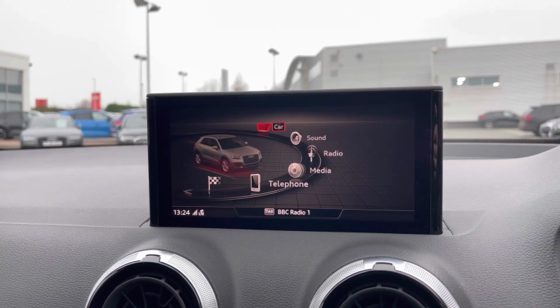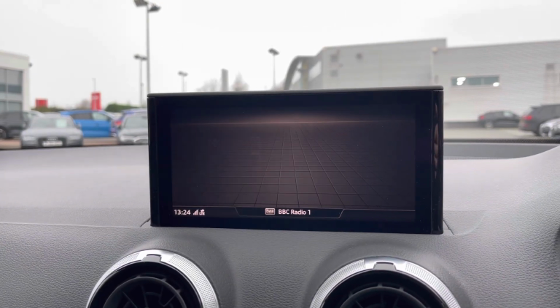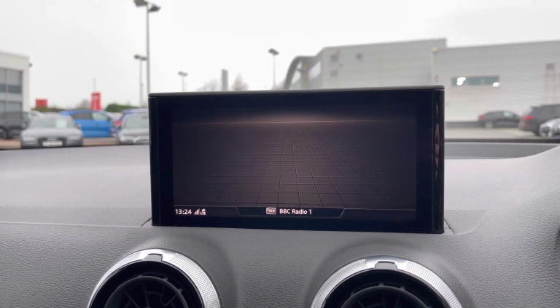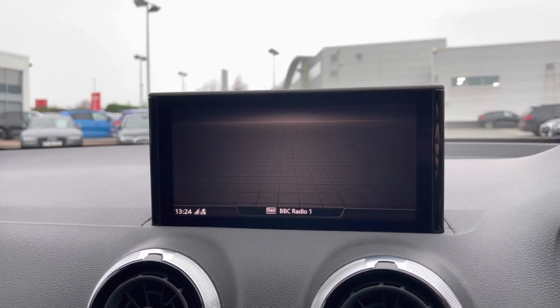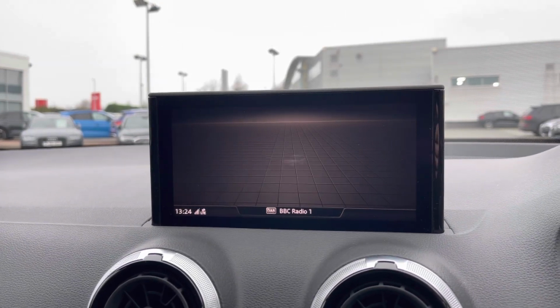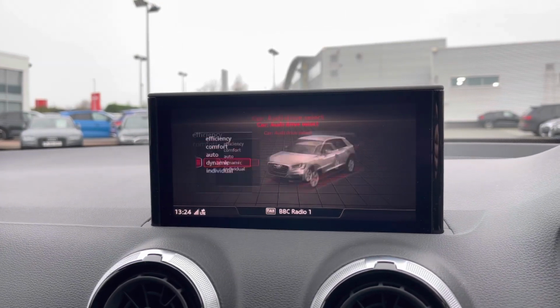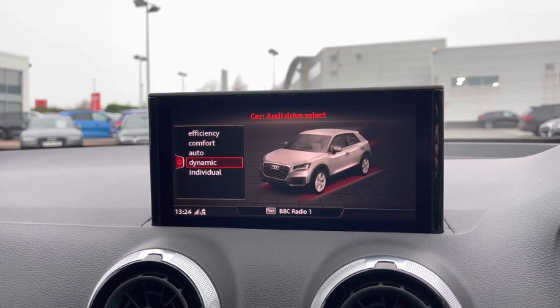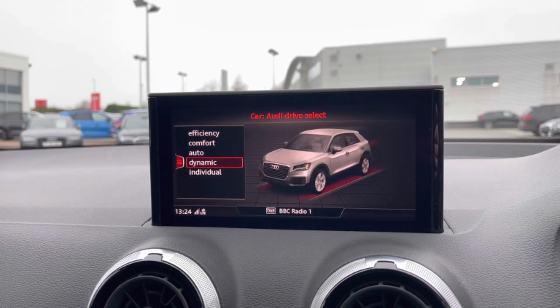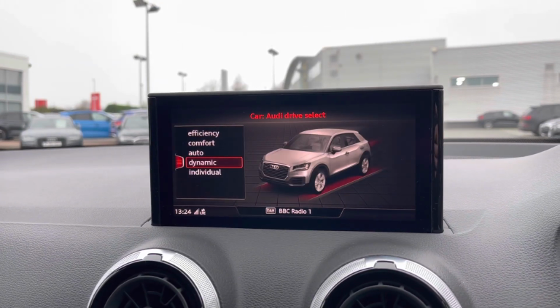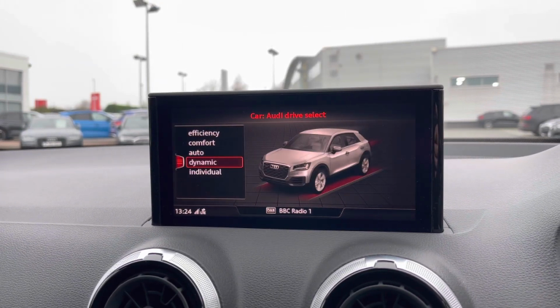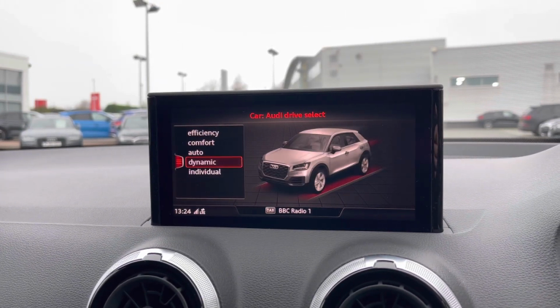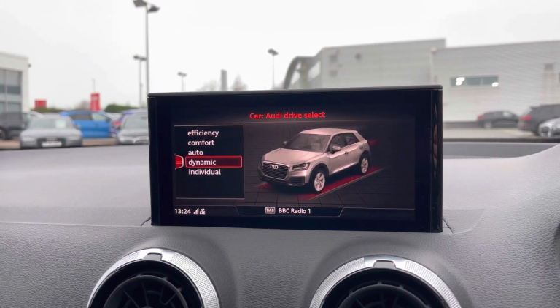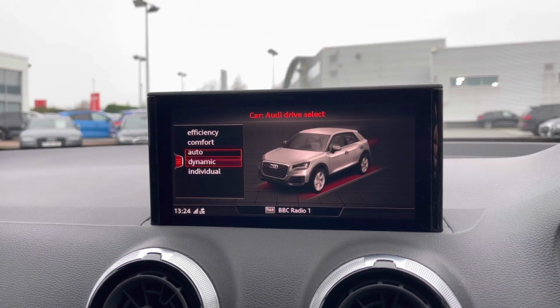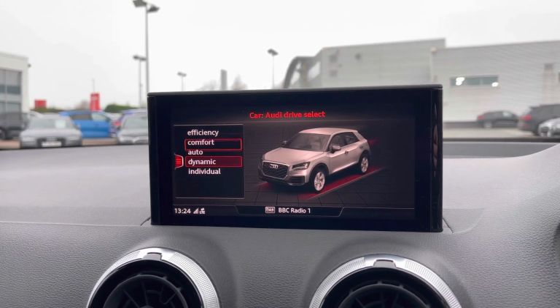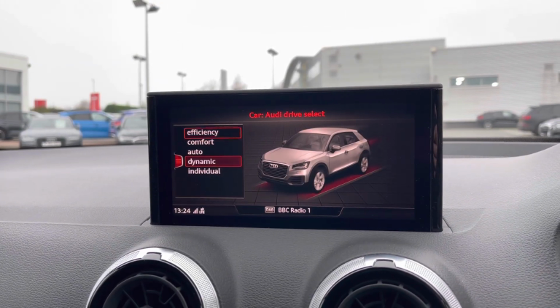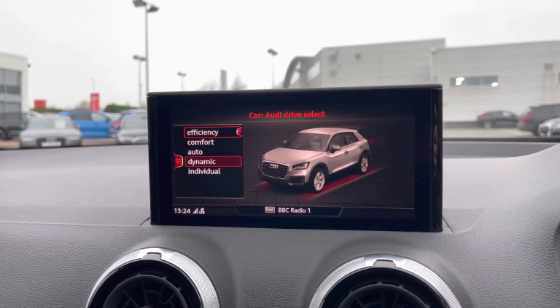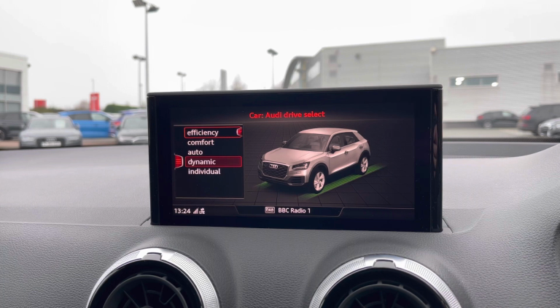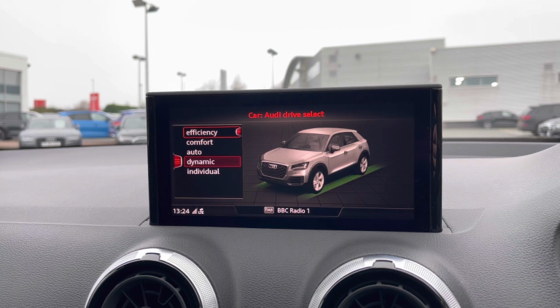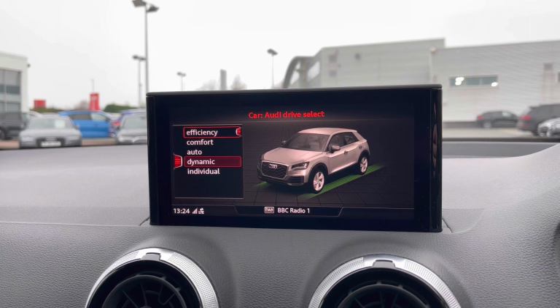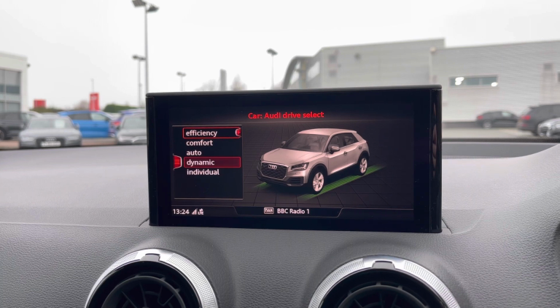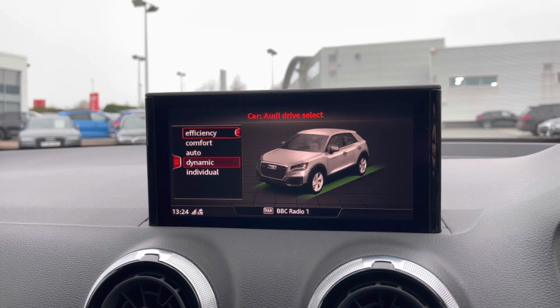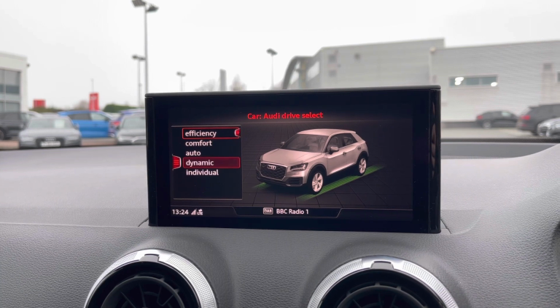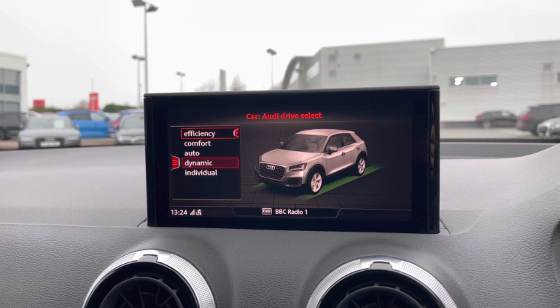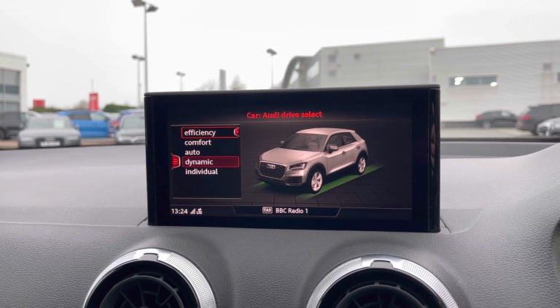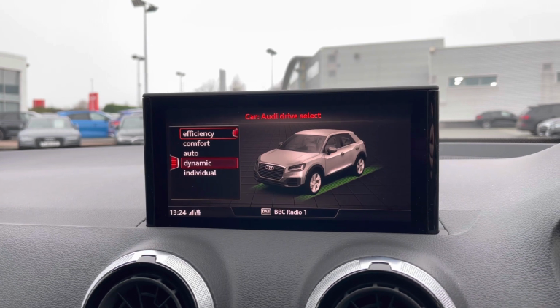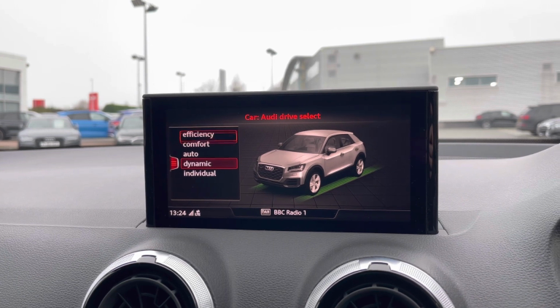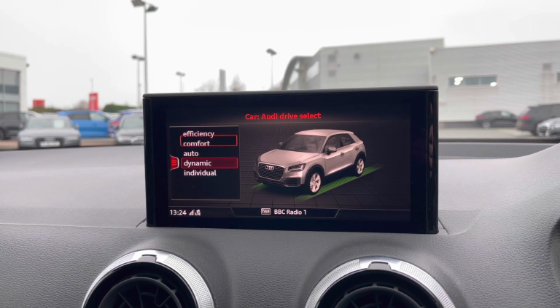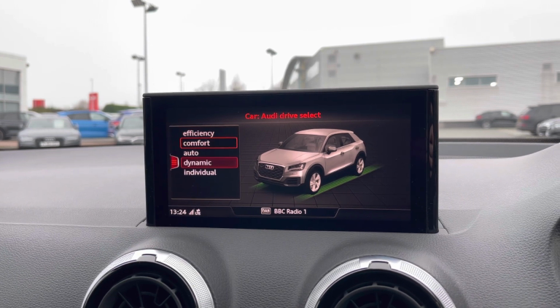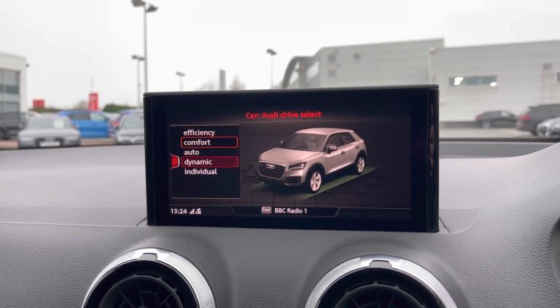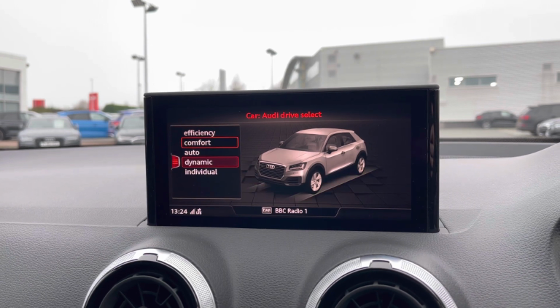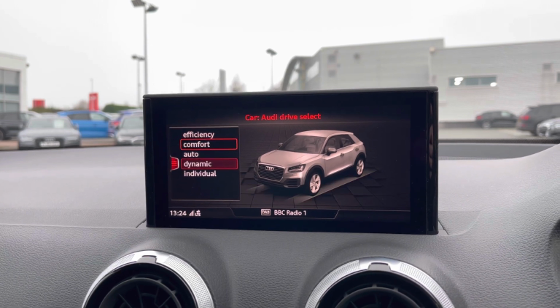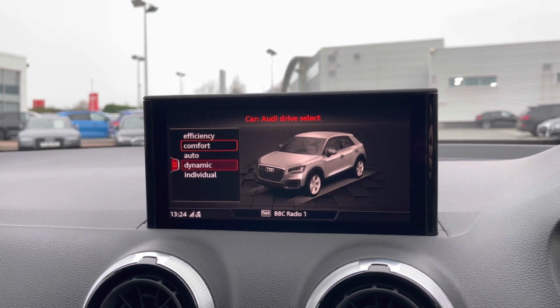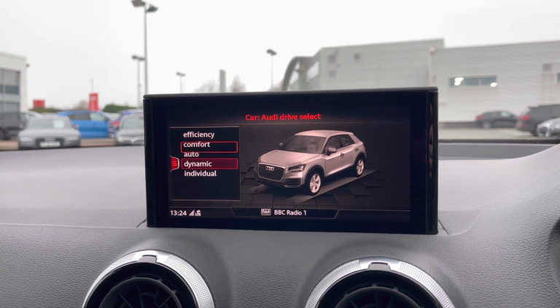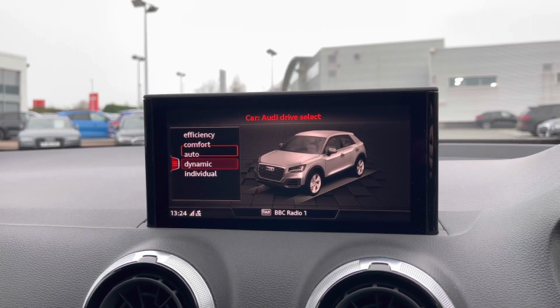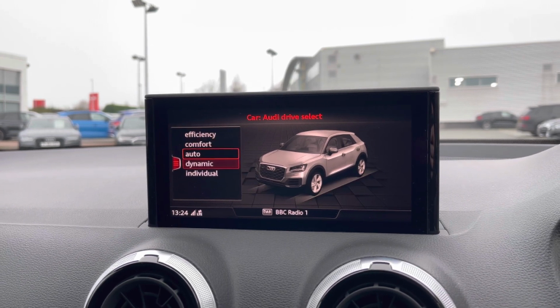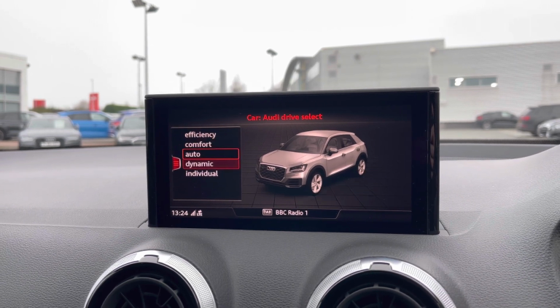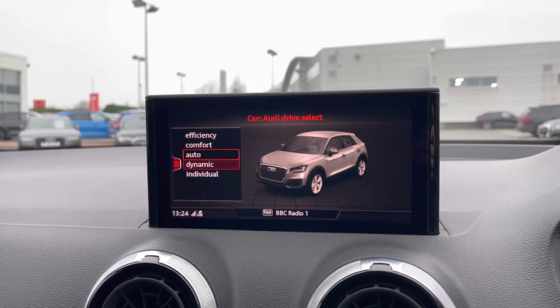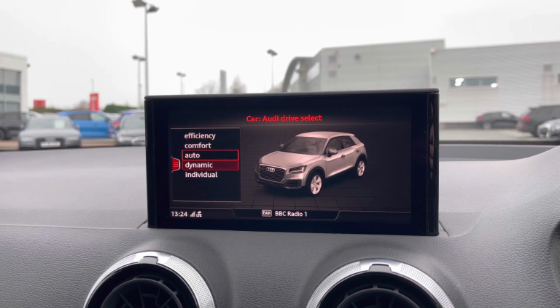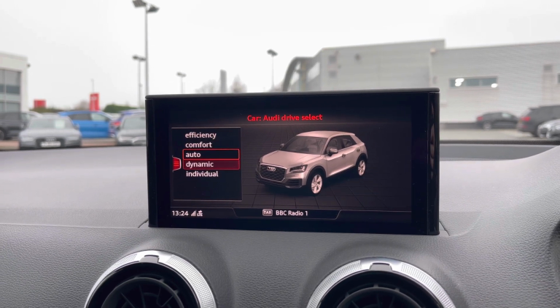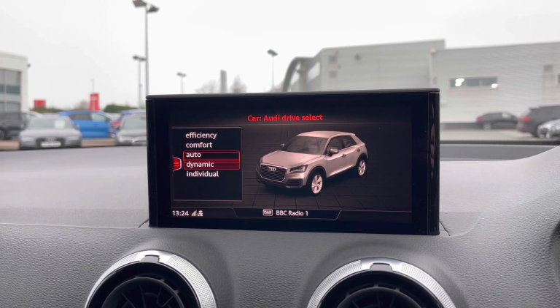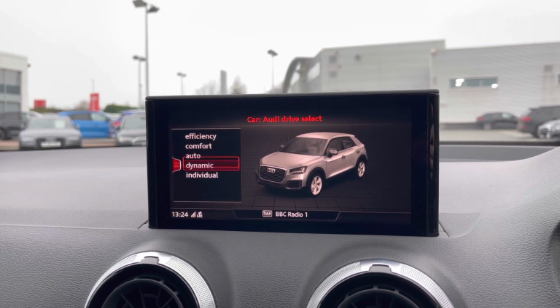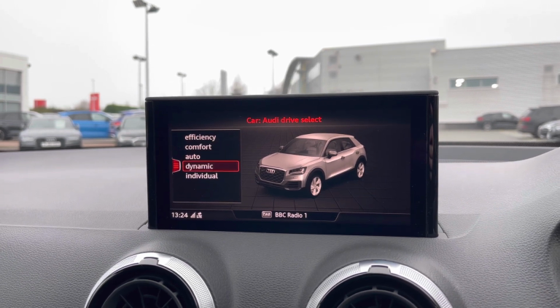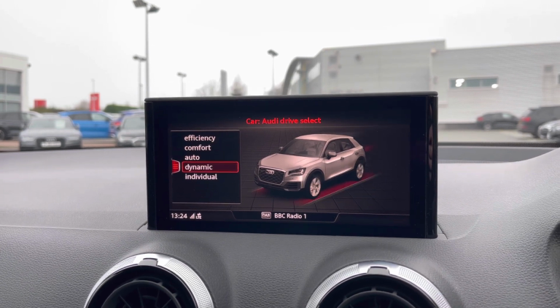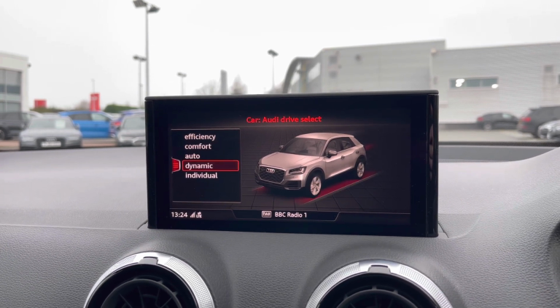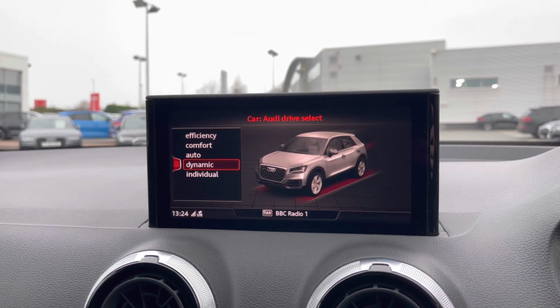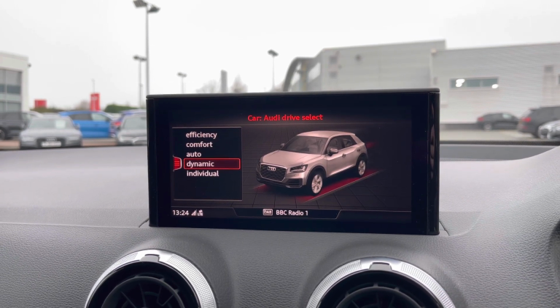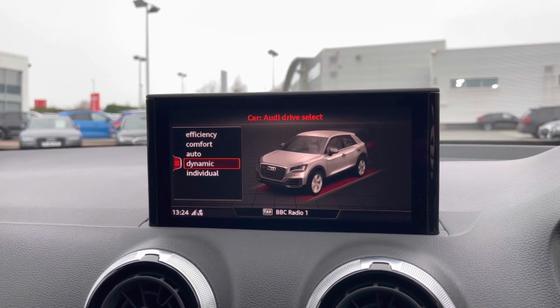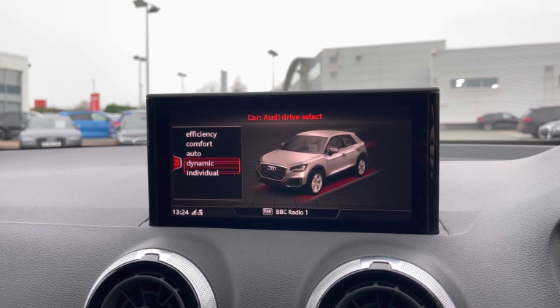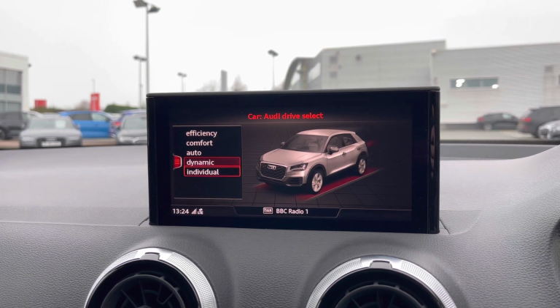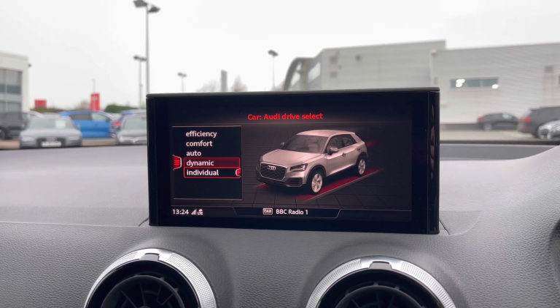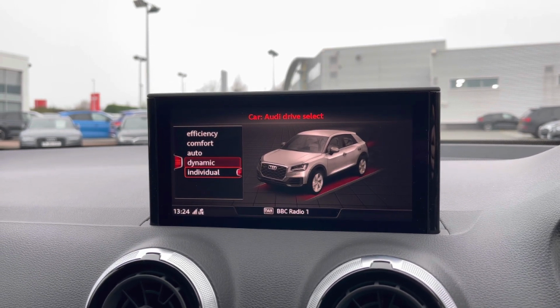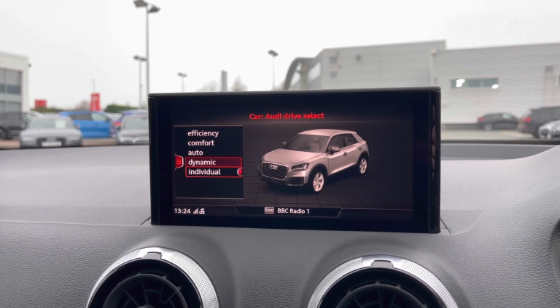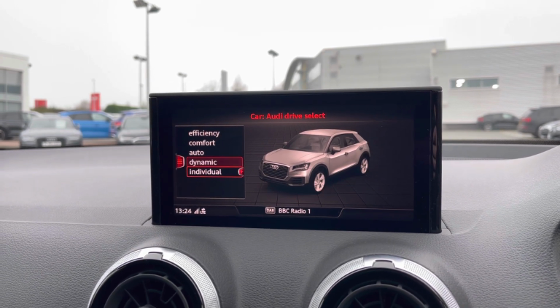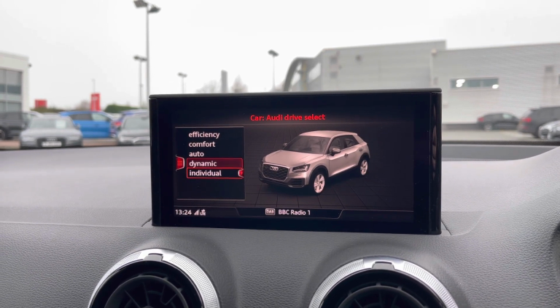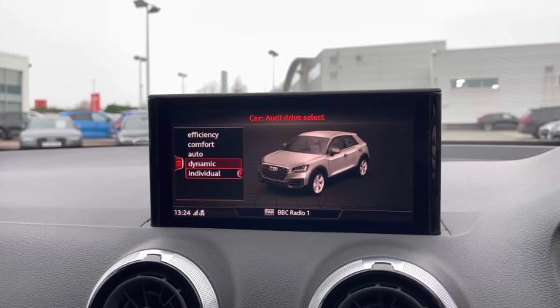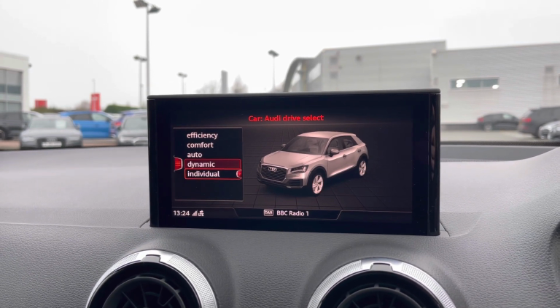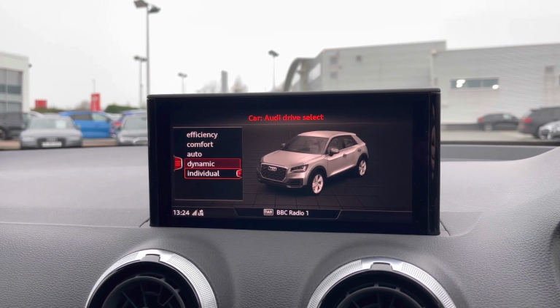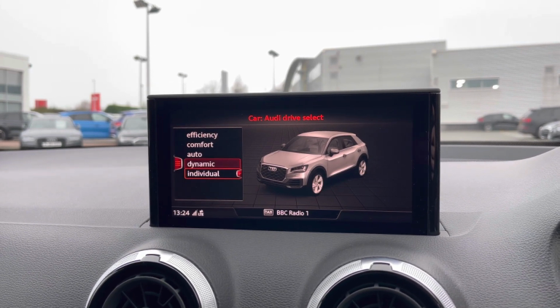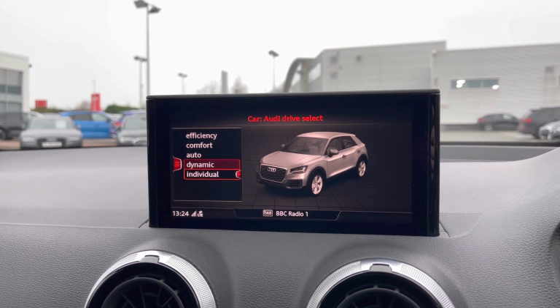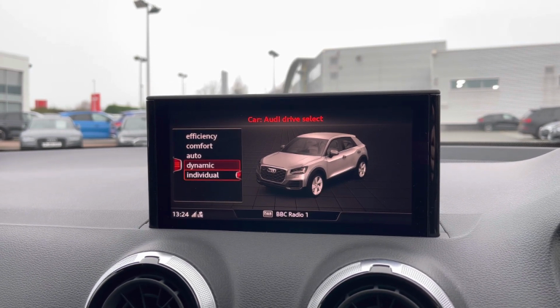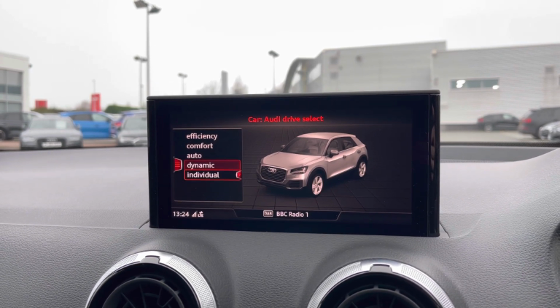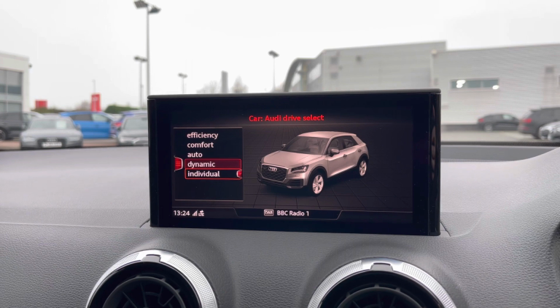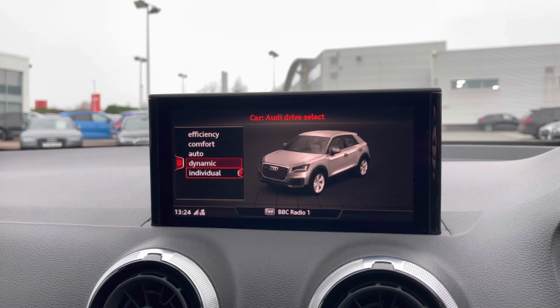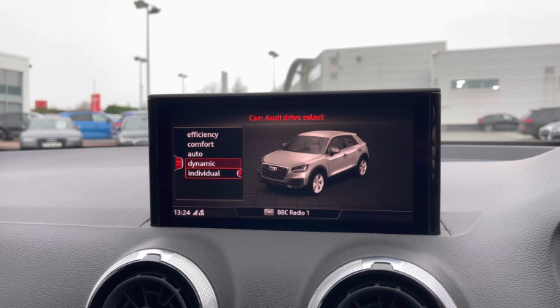To the top we have the Audi drive select with efficient, comfort, auto, dynamic and individual driving styles to choose from.